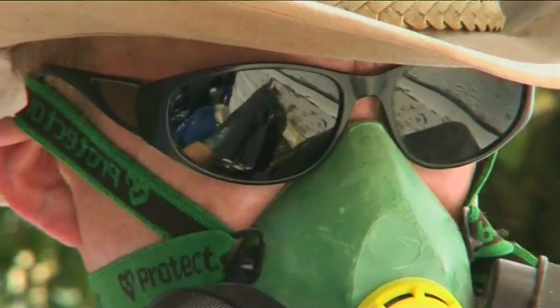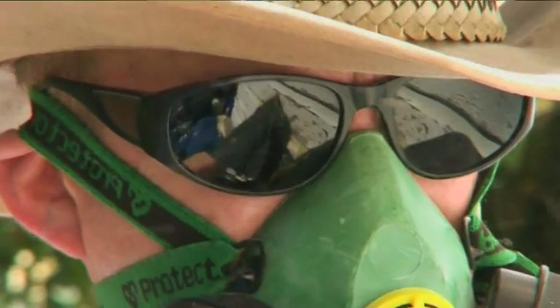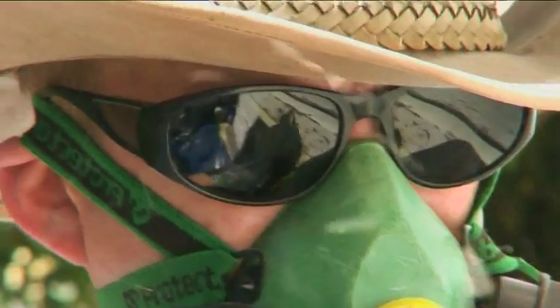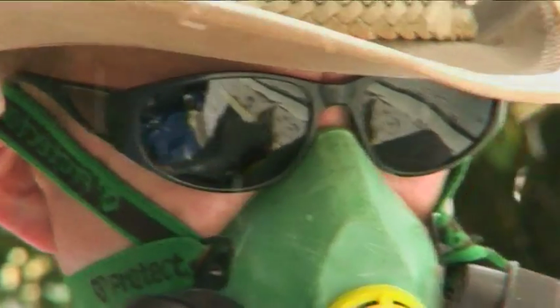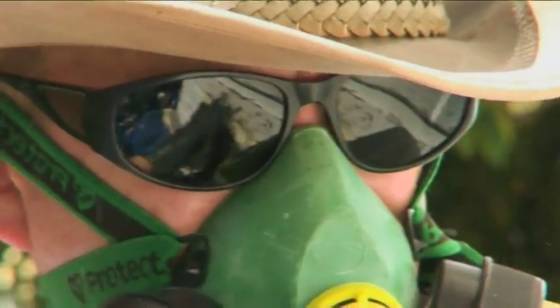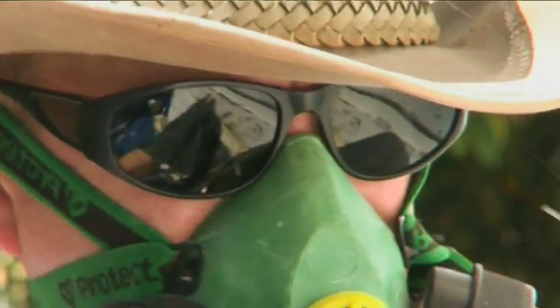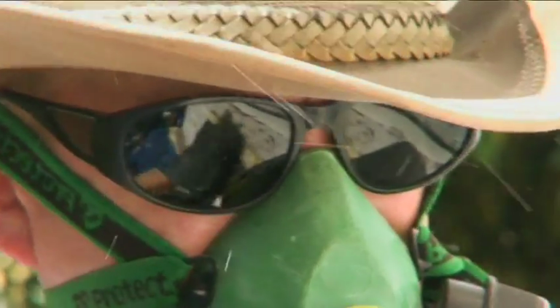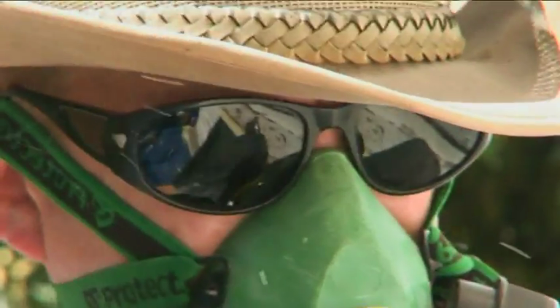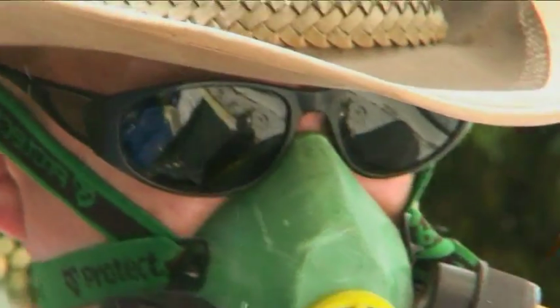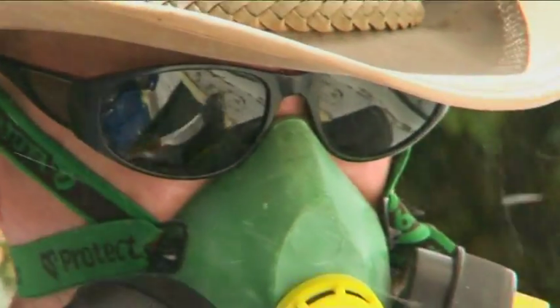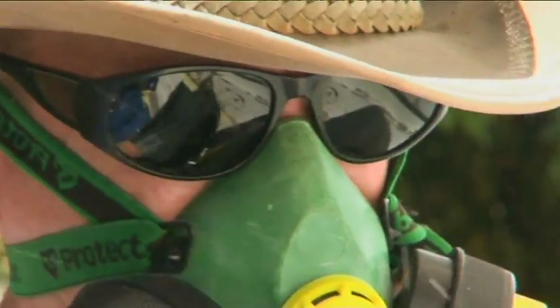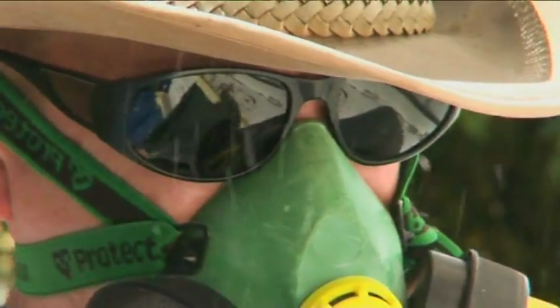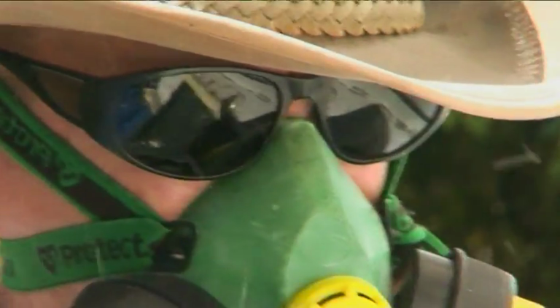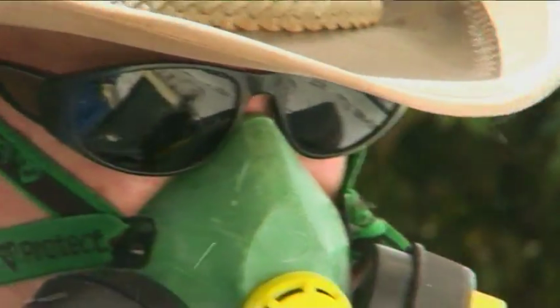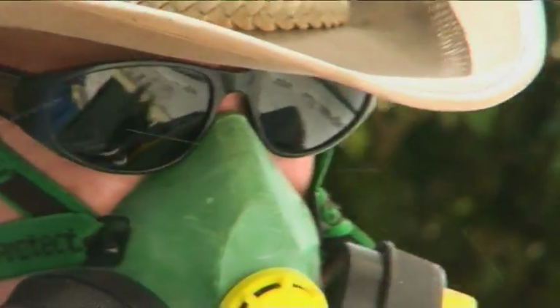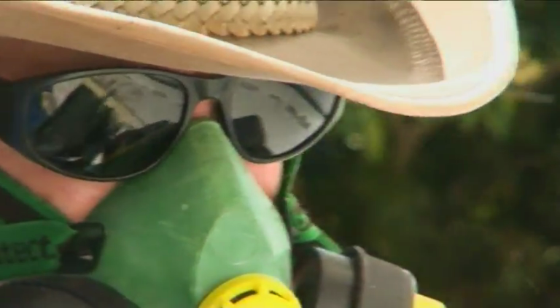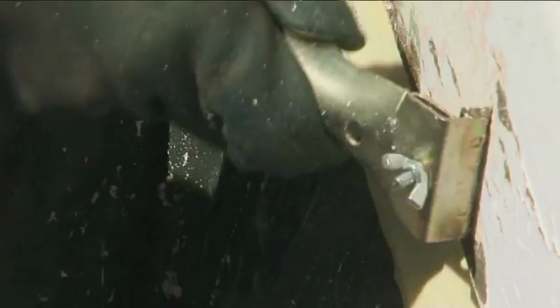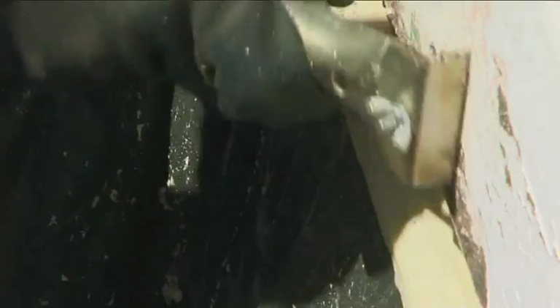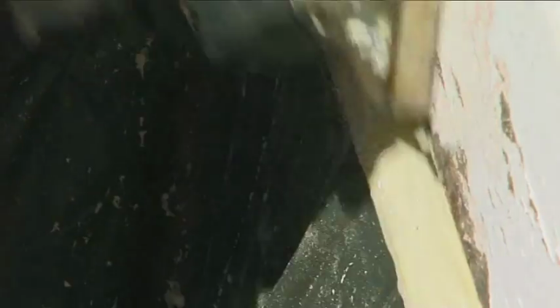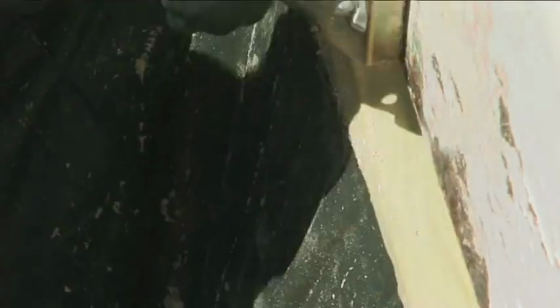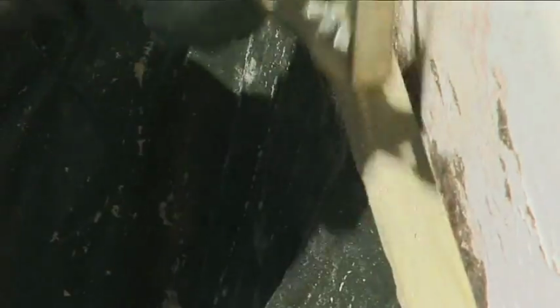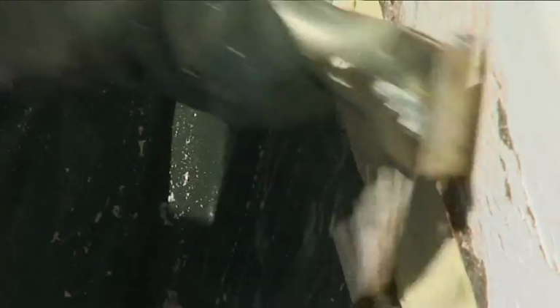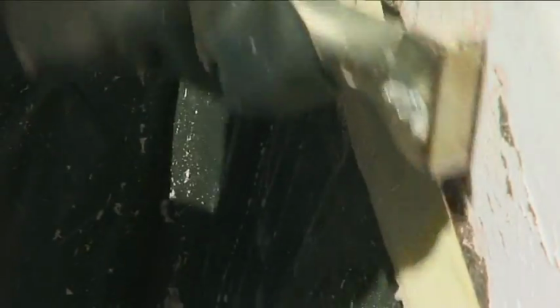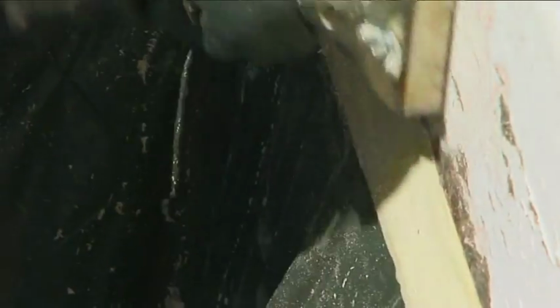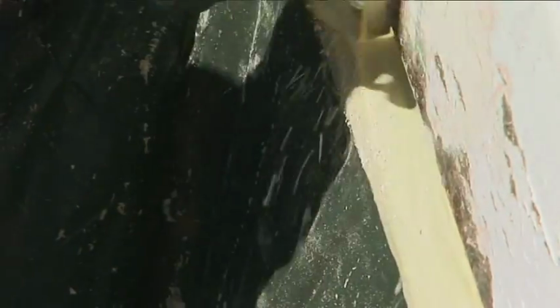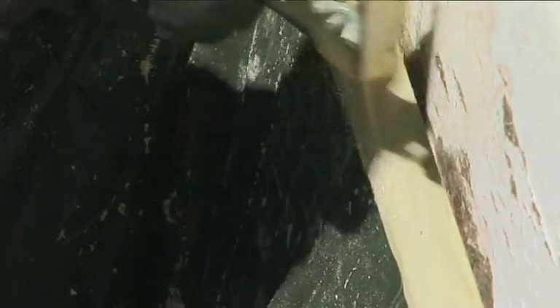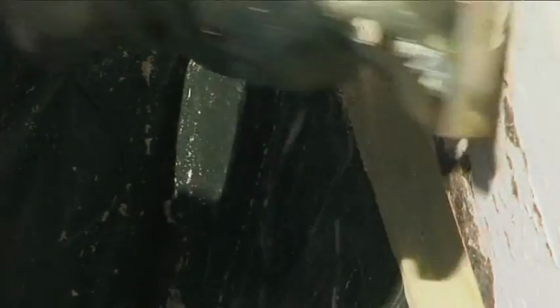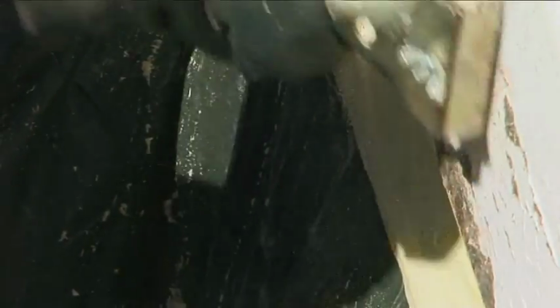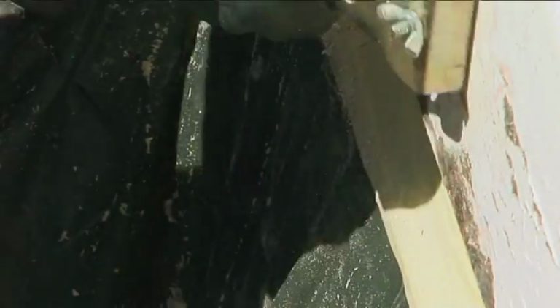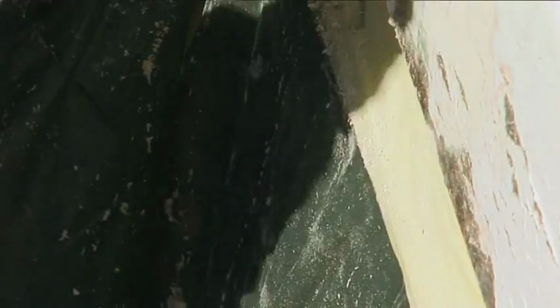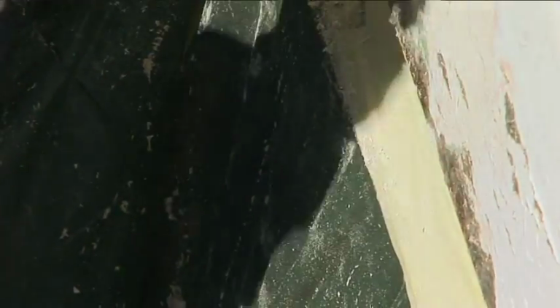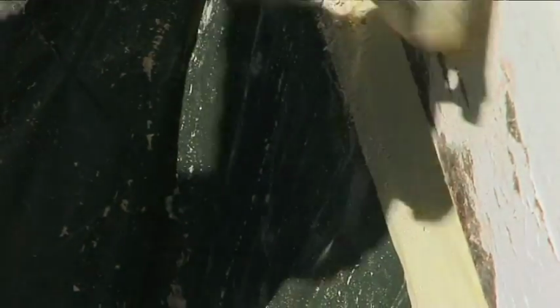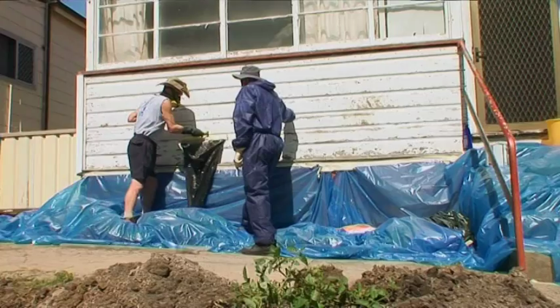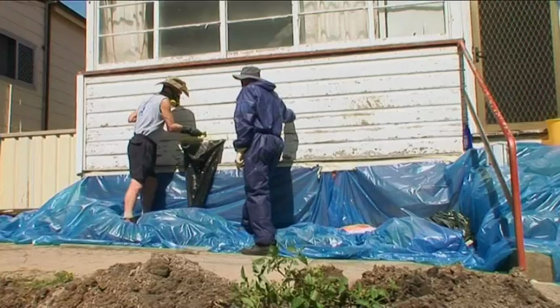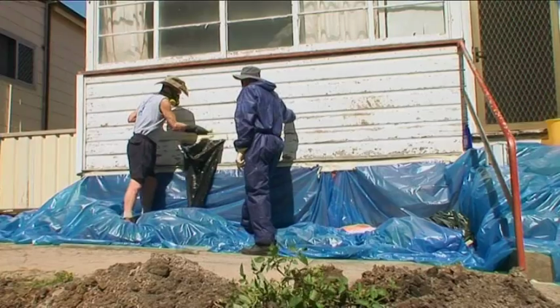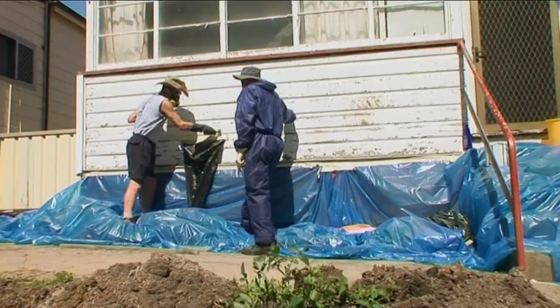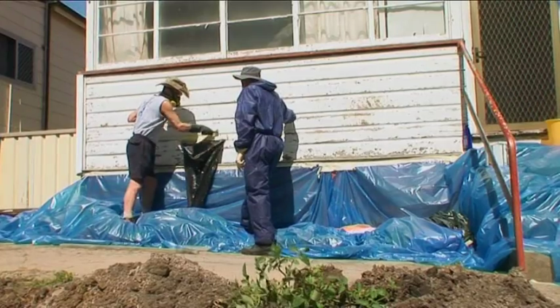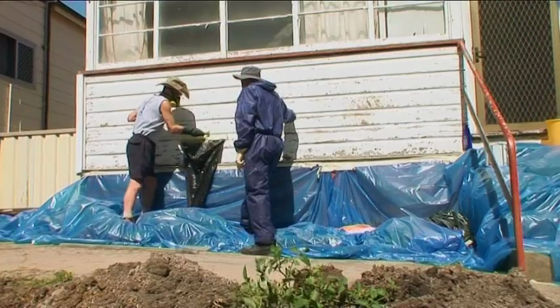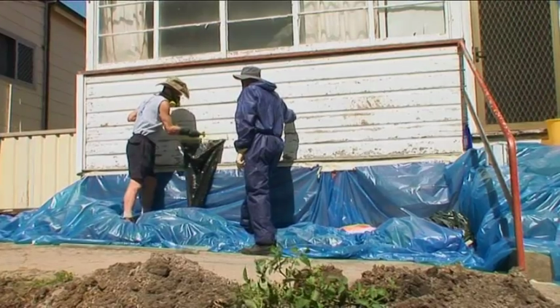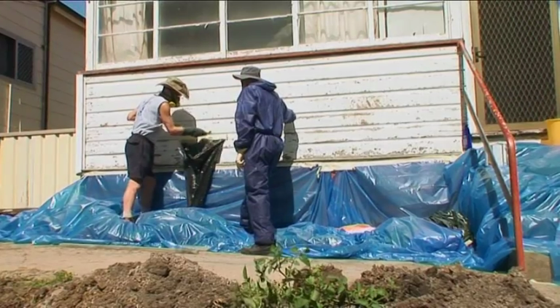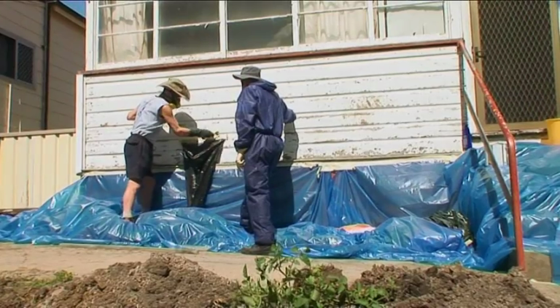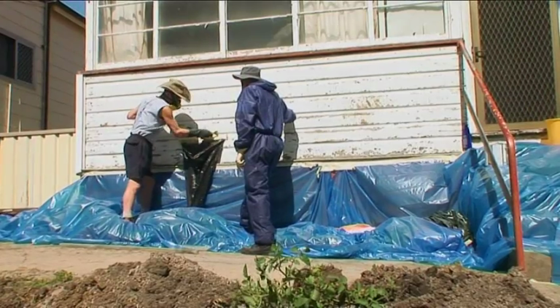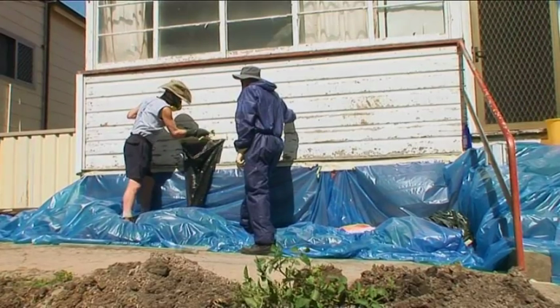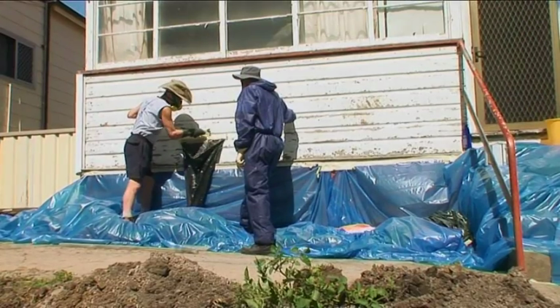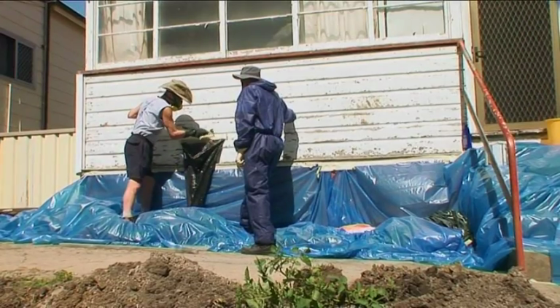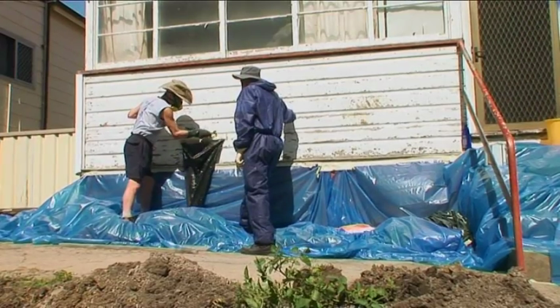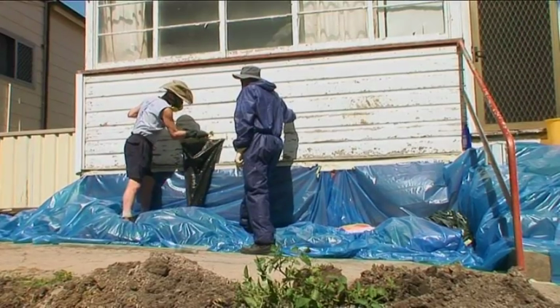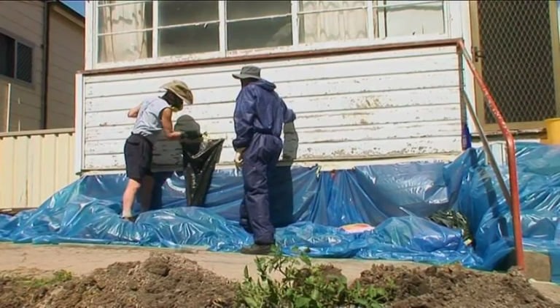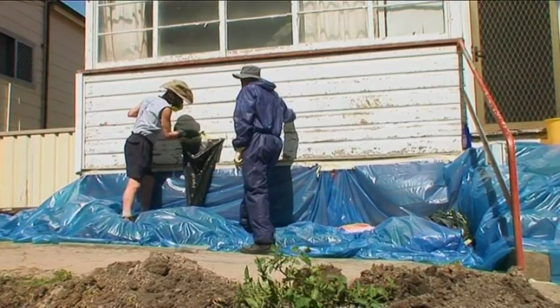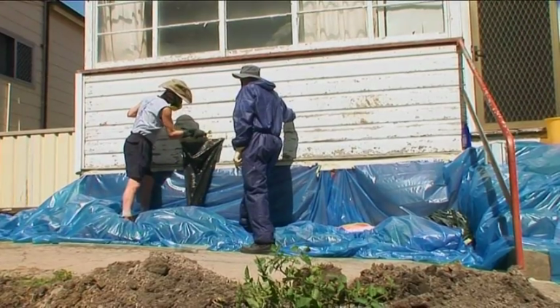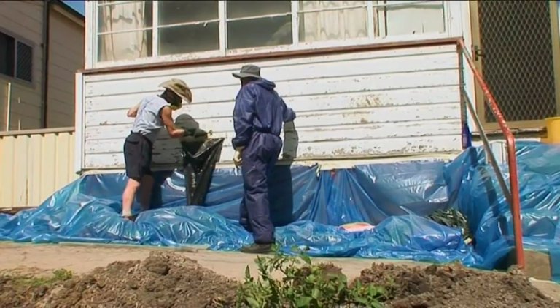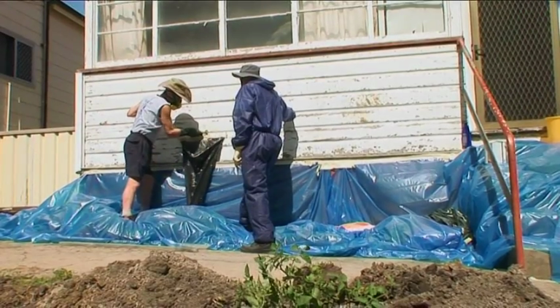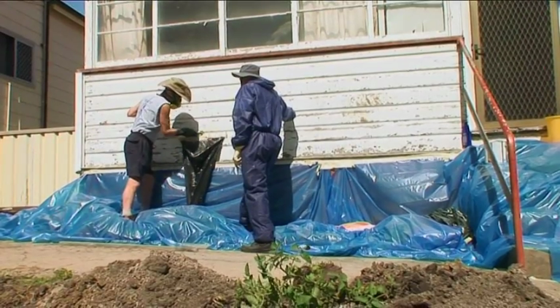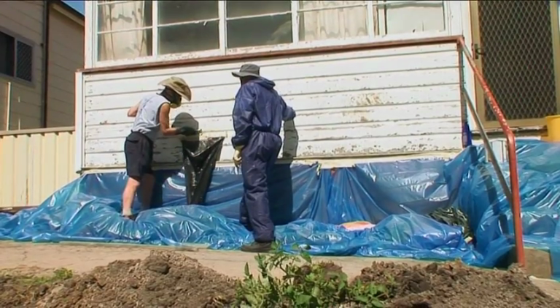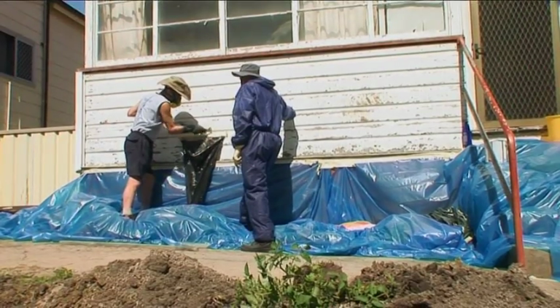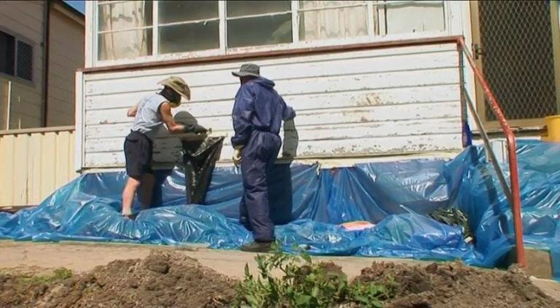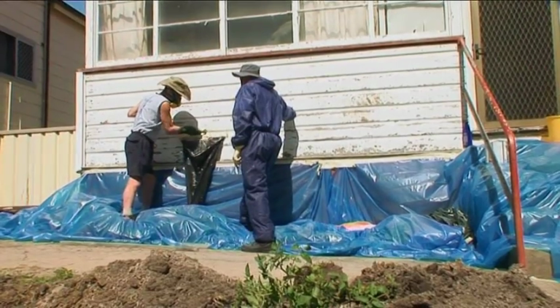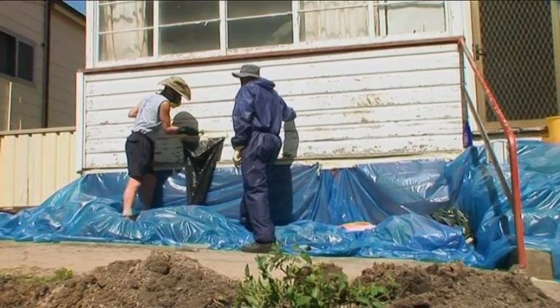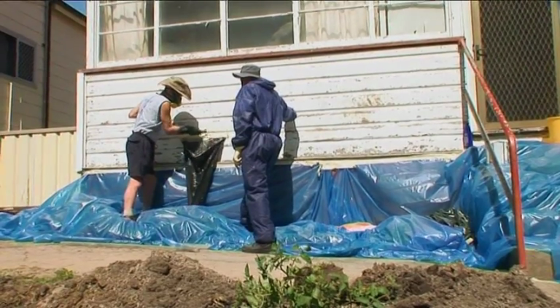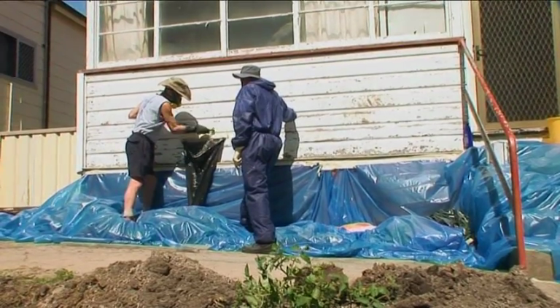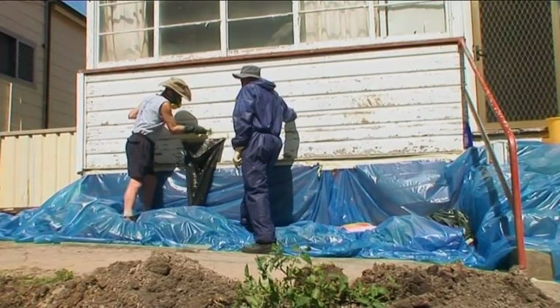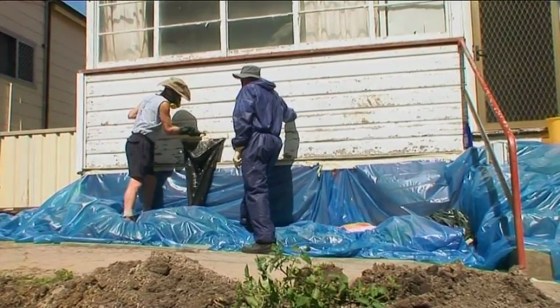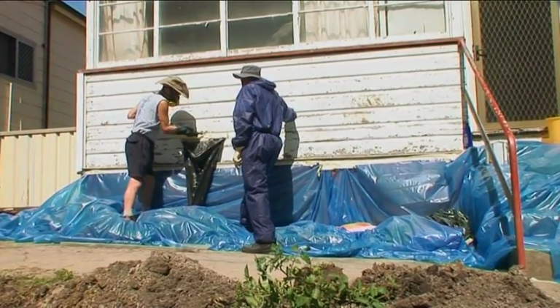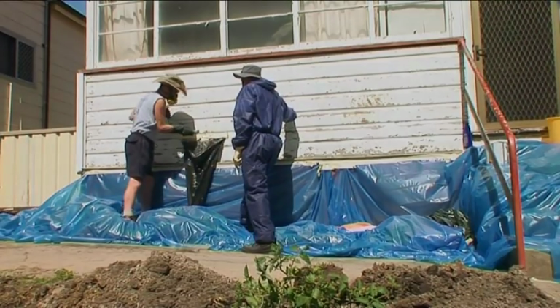Lead paint removal should never be done in windy conditions. Even a slight breeze can carry lead dust off into your yard and surrounding areas.